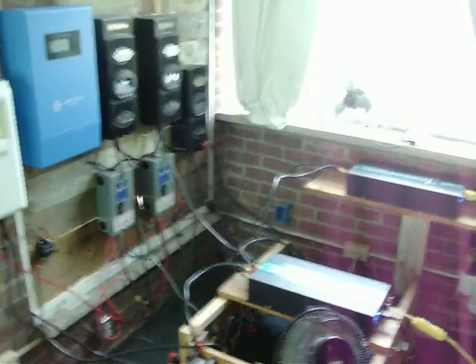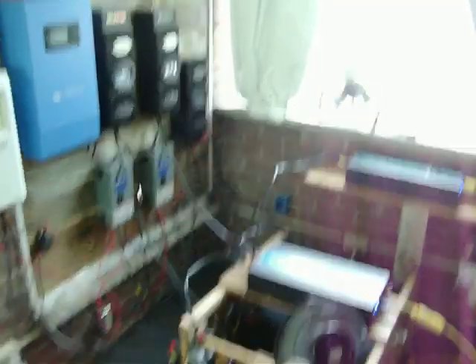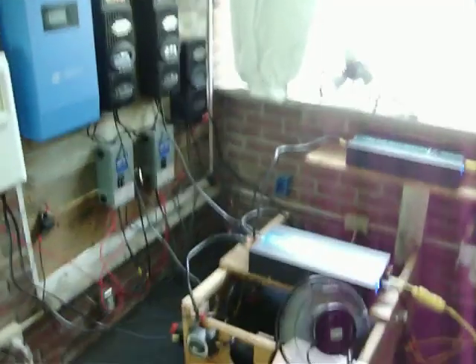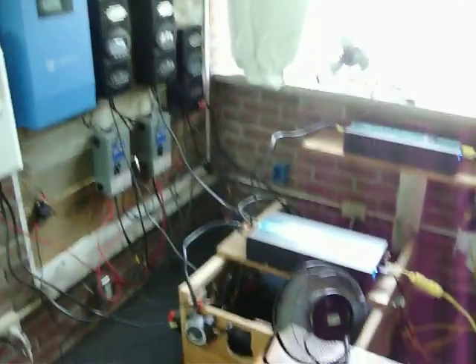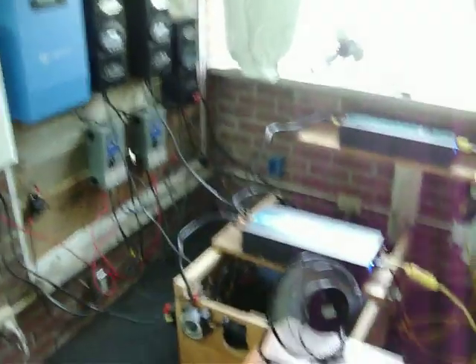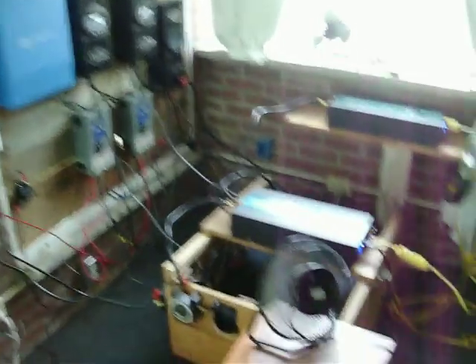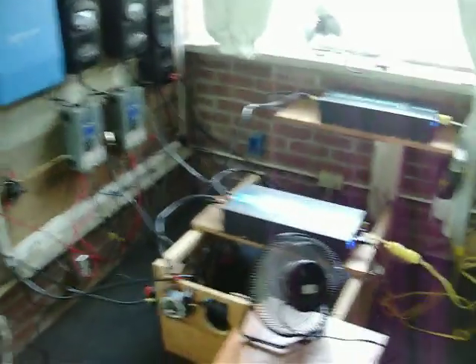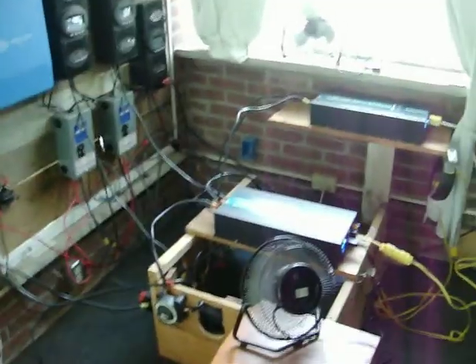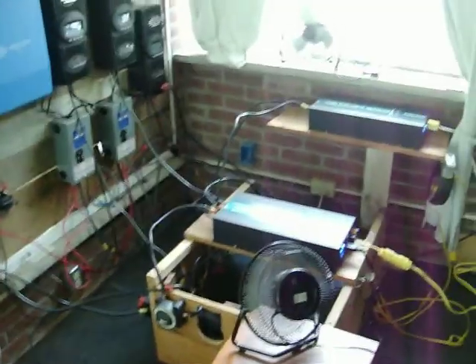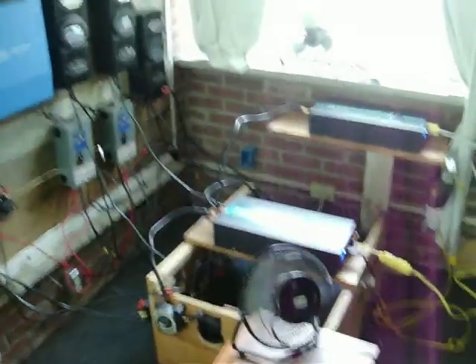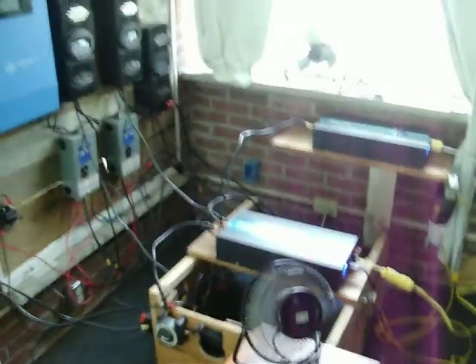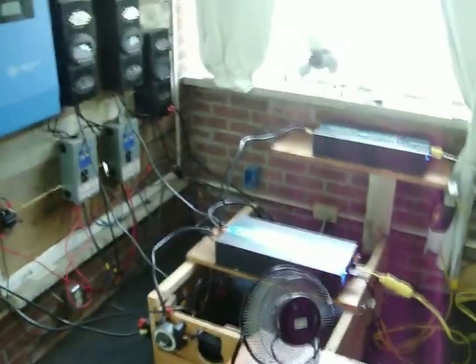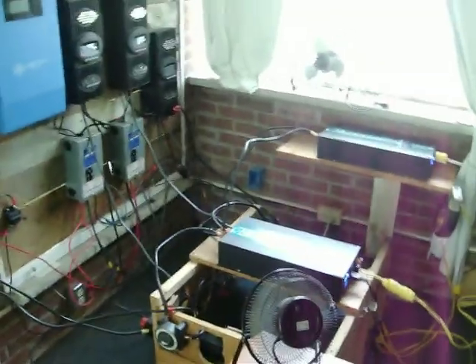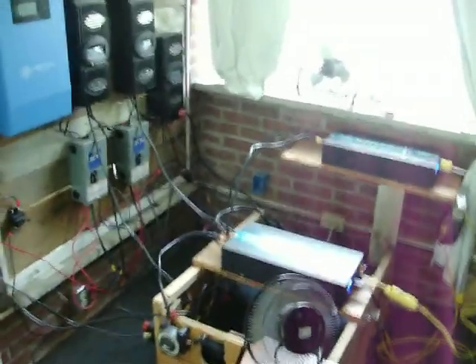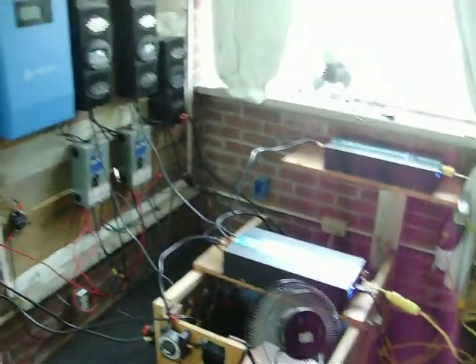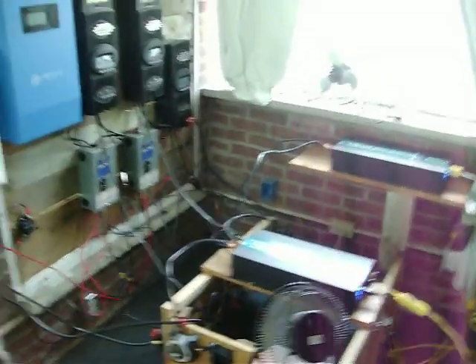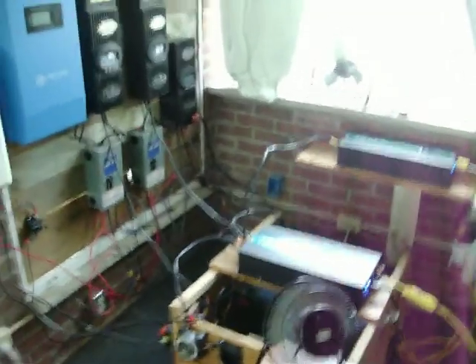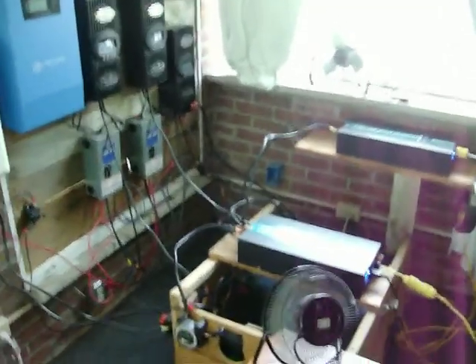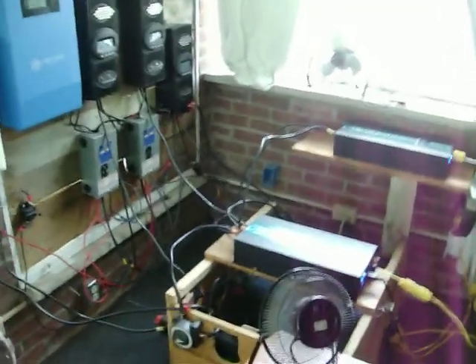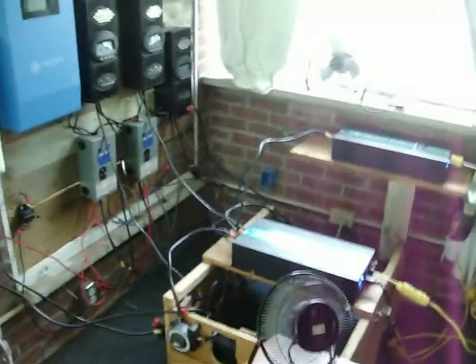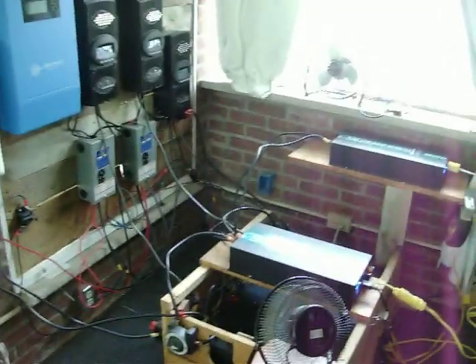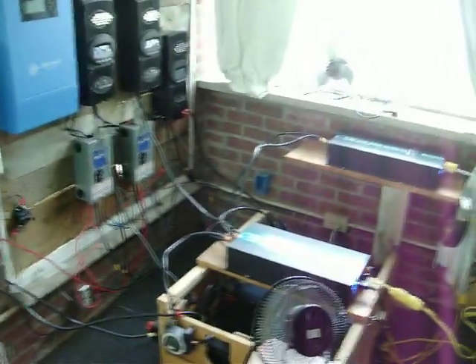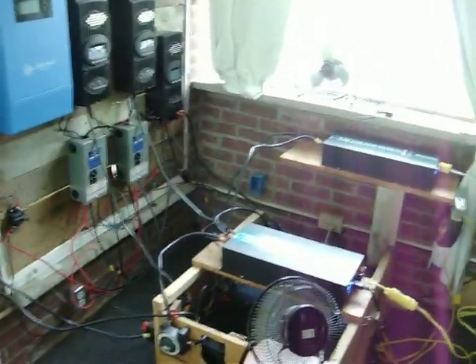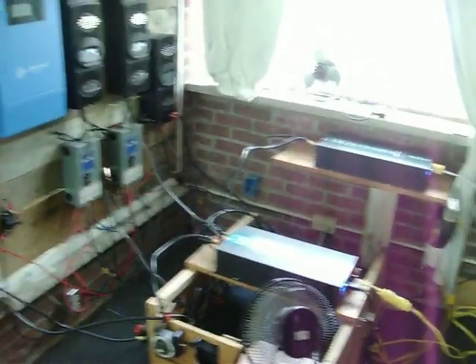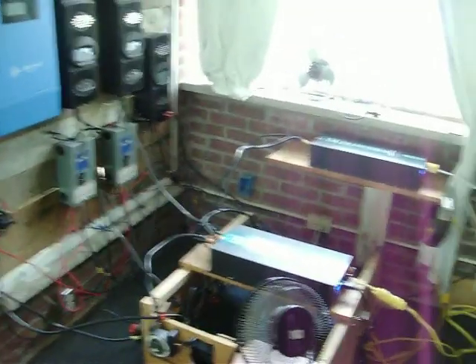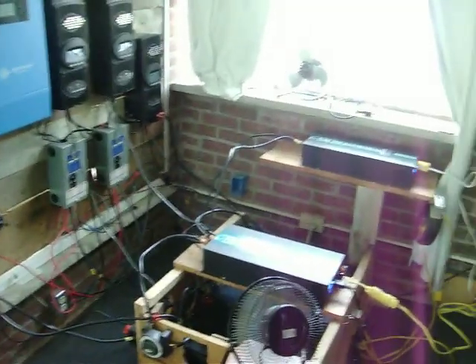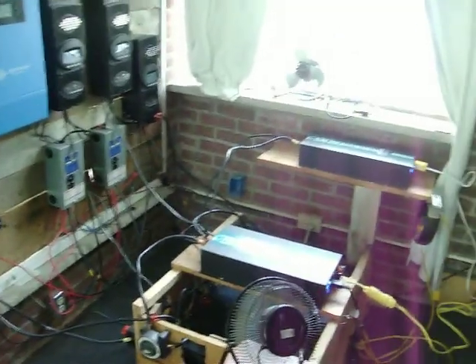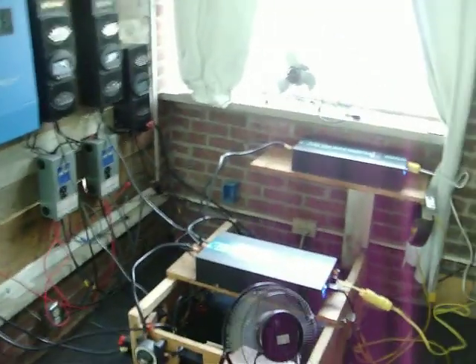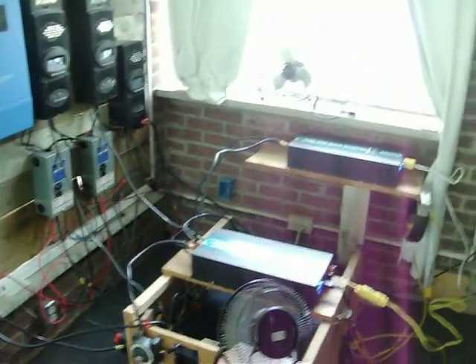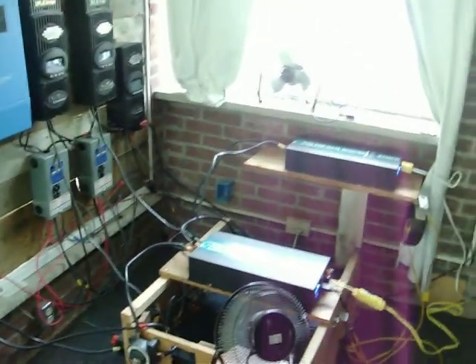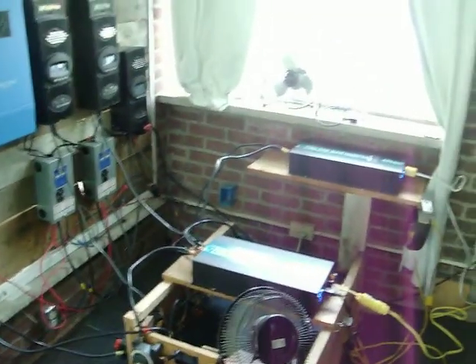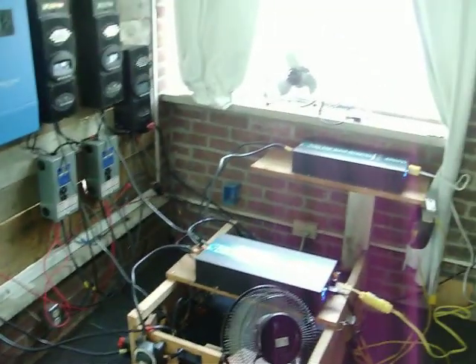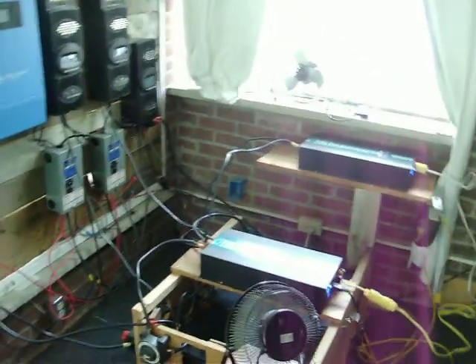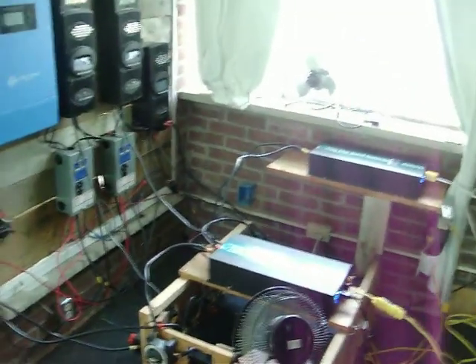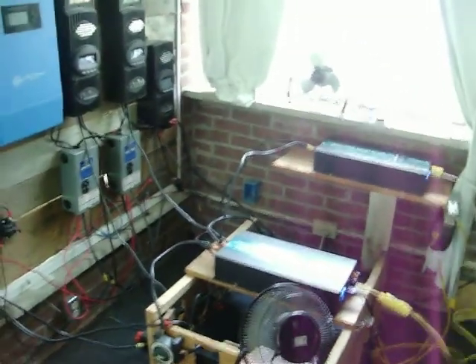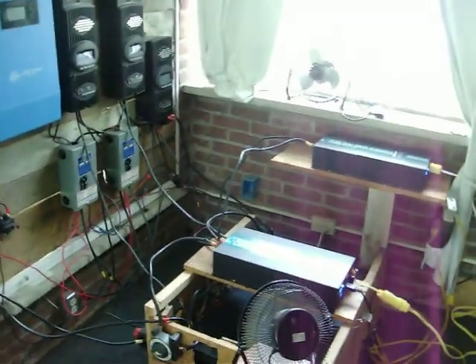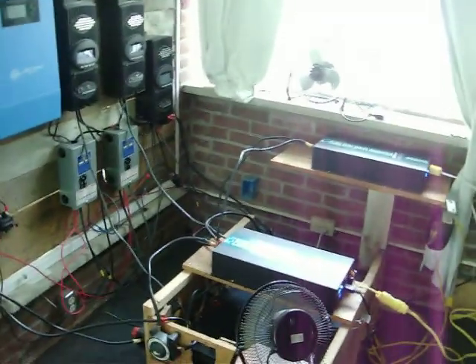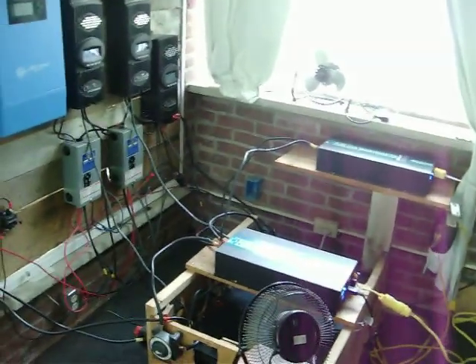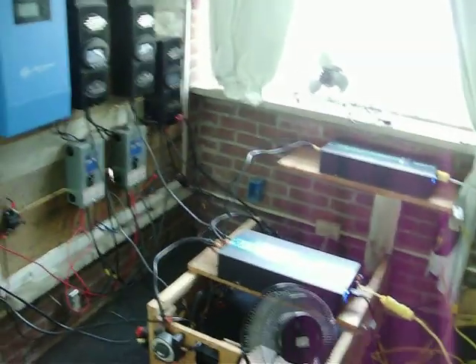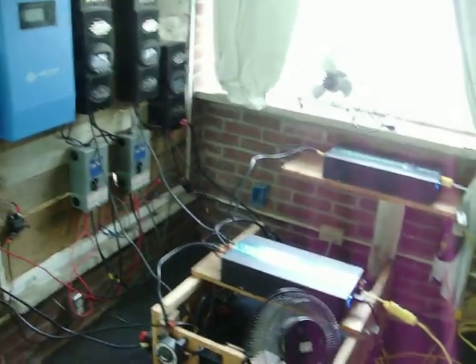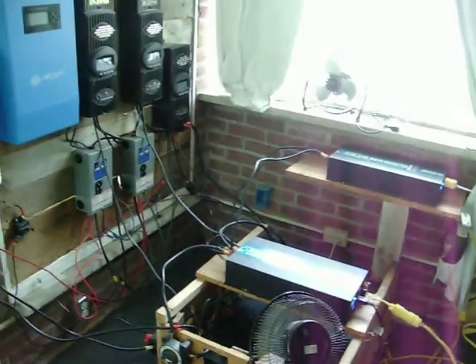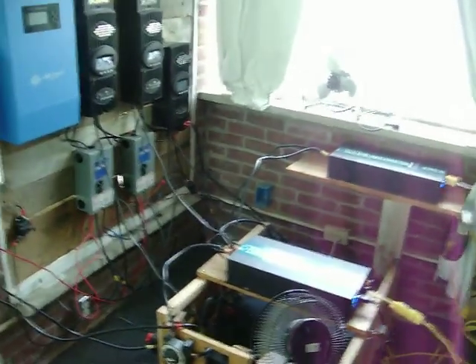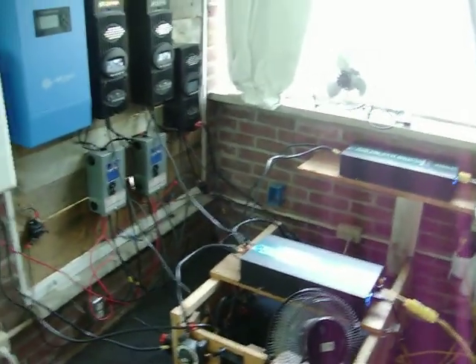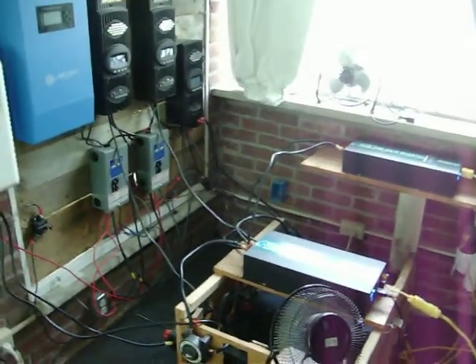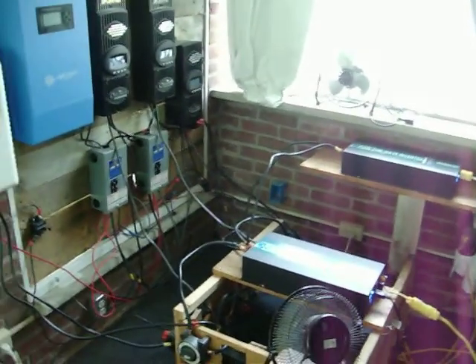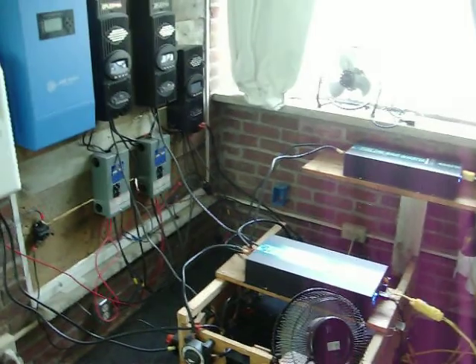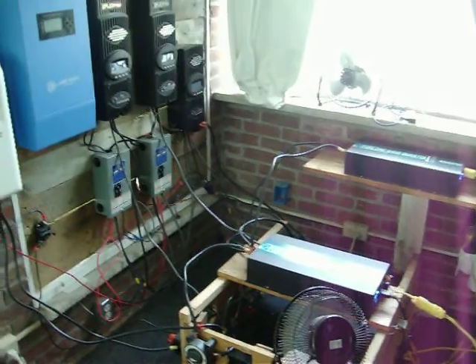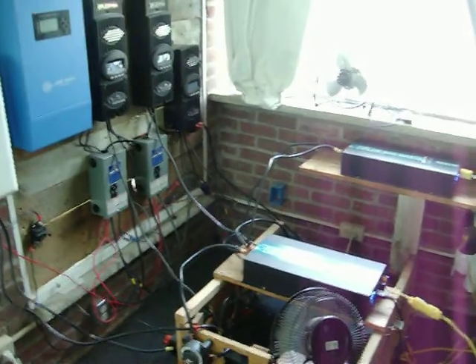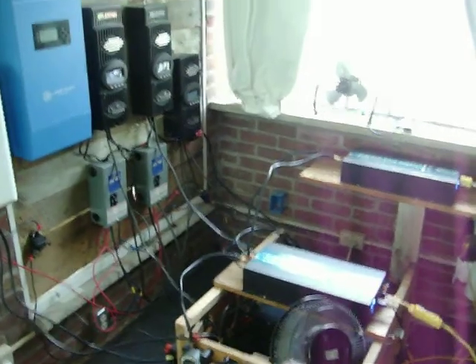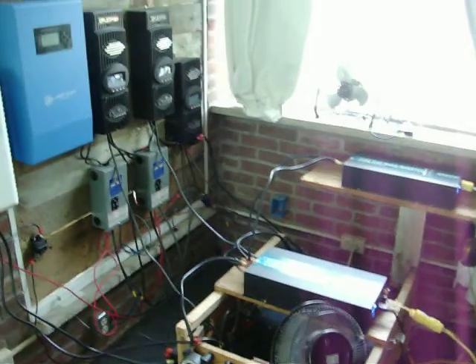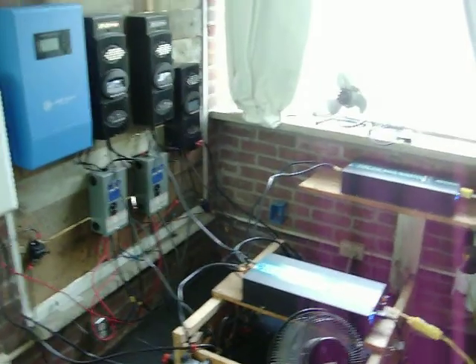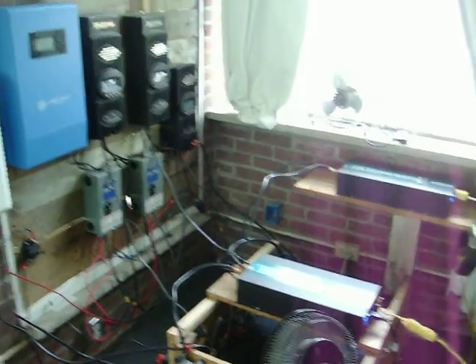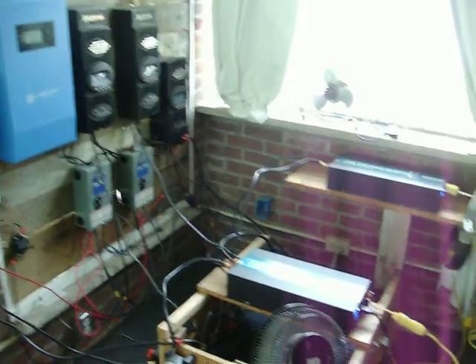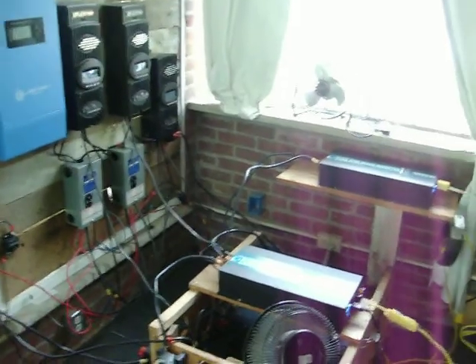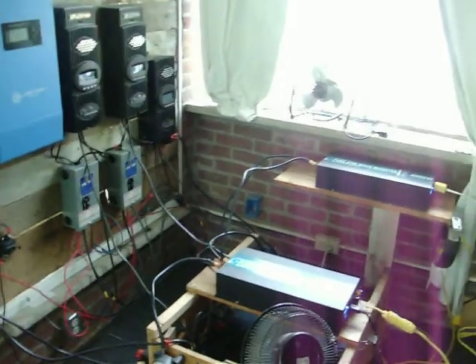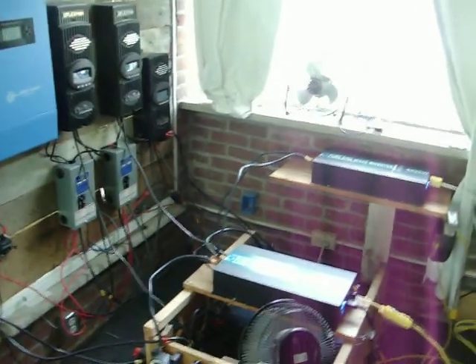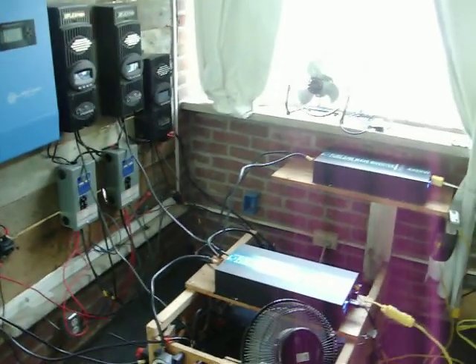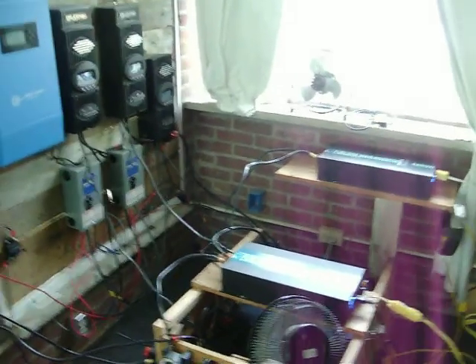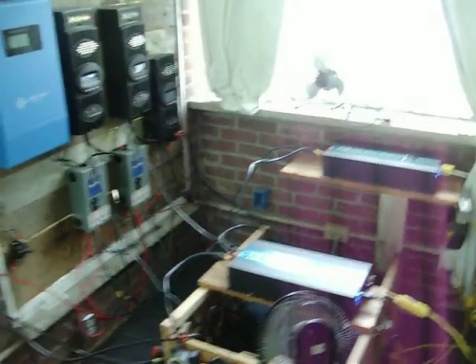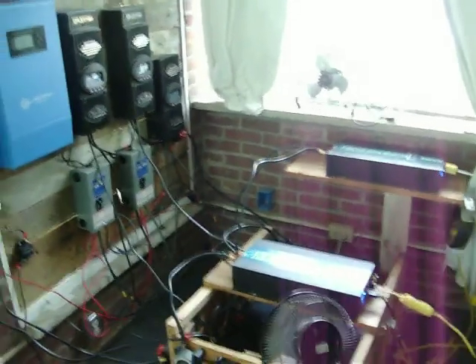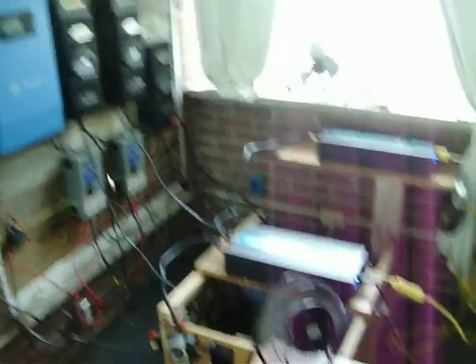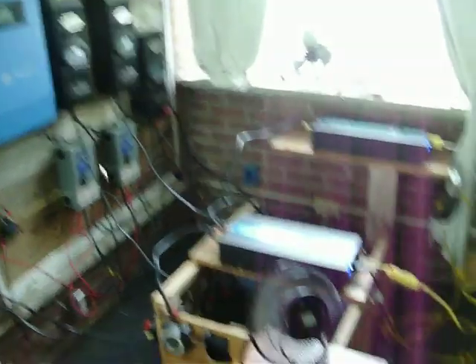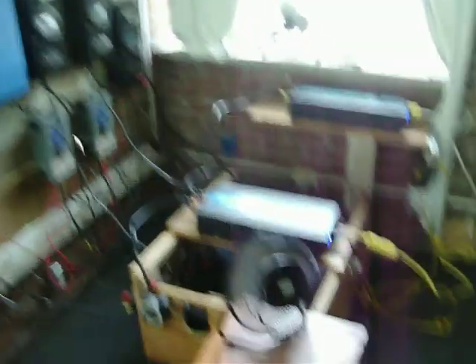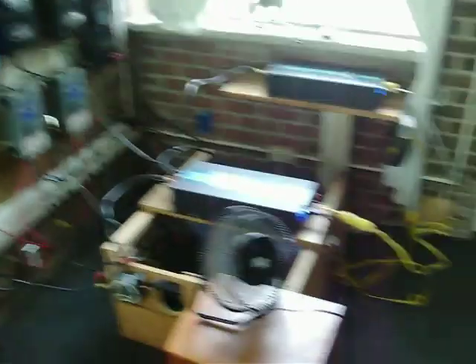Is that a lot? I mean, can someone comment — 10 kilowatt hours, how many kilowatt hours does the average family use in a day?